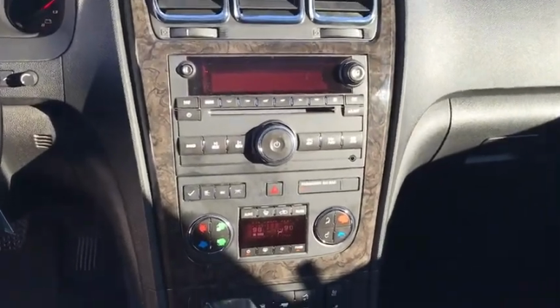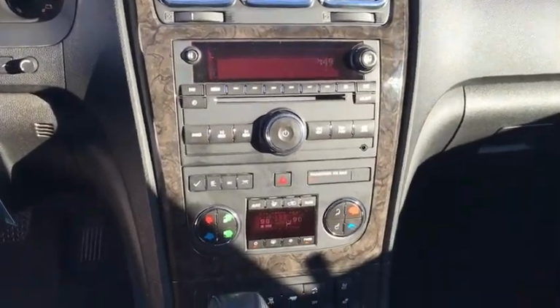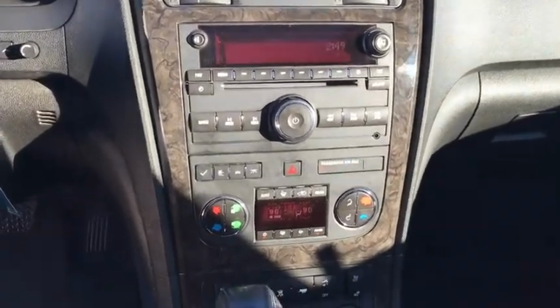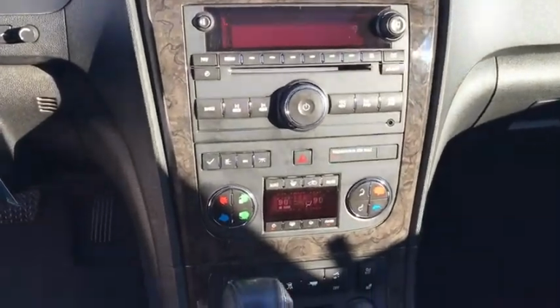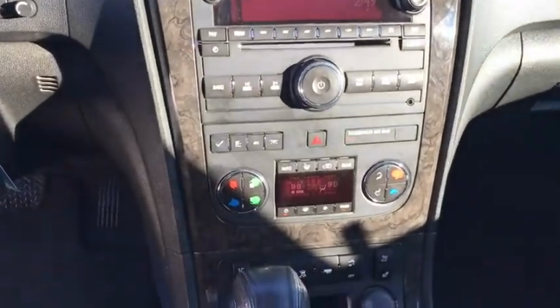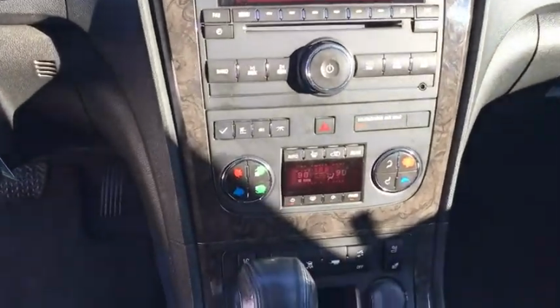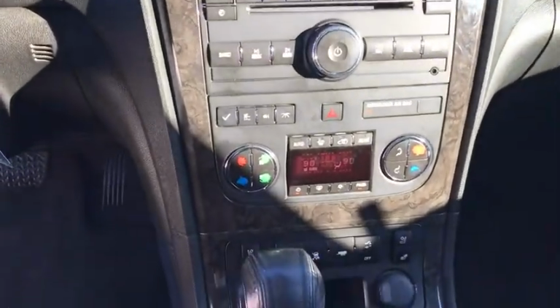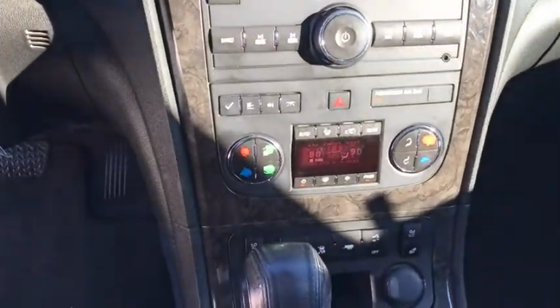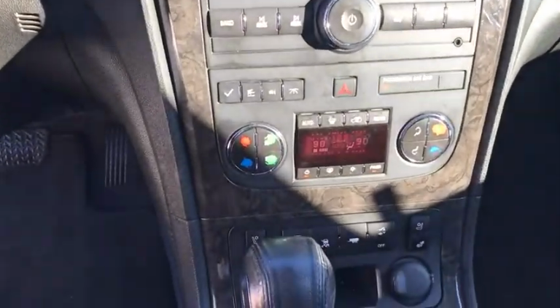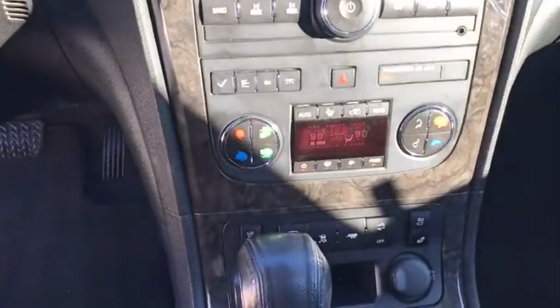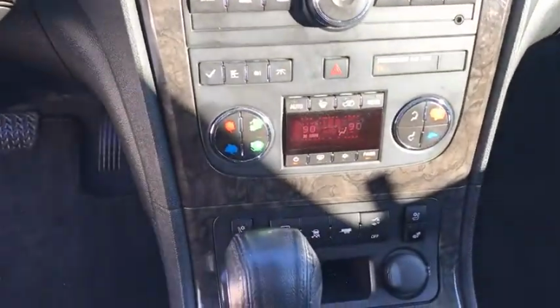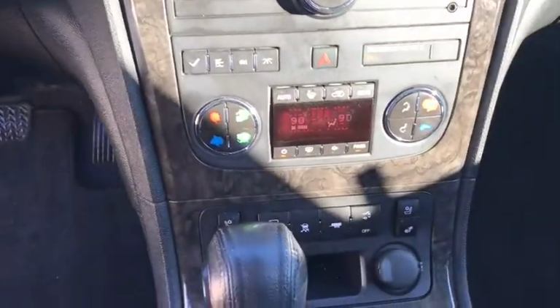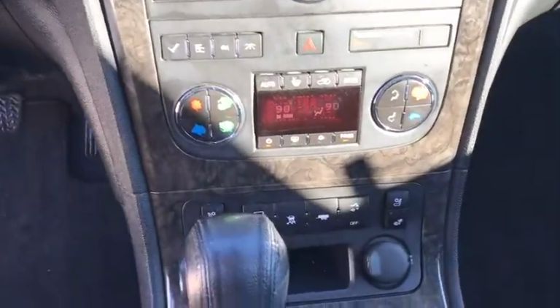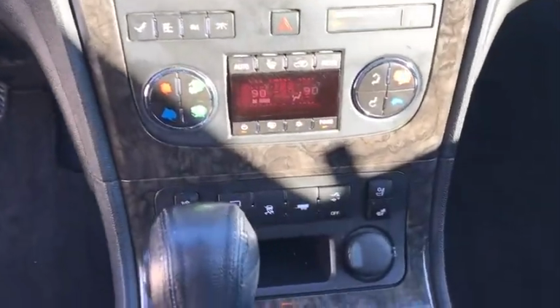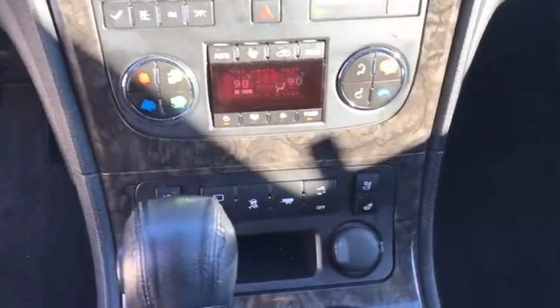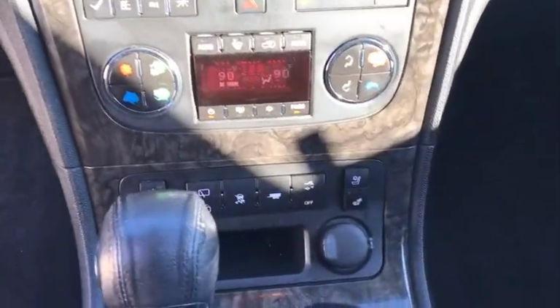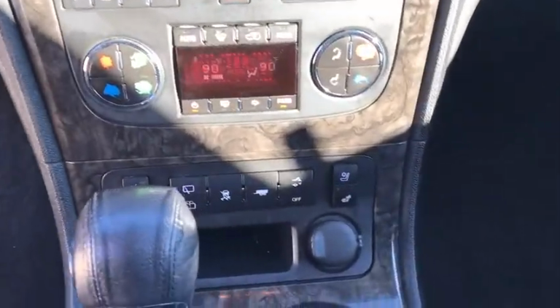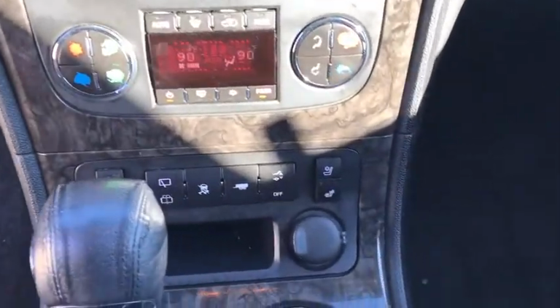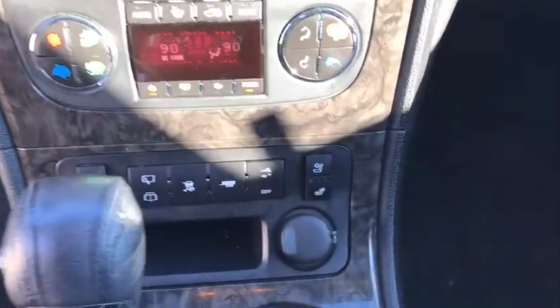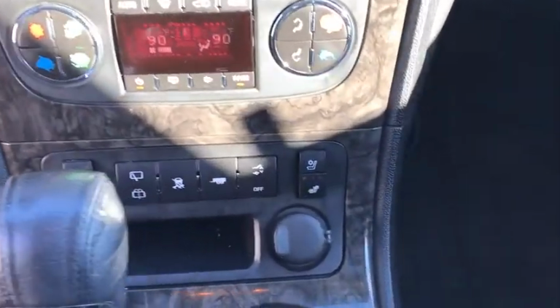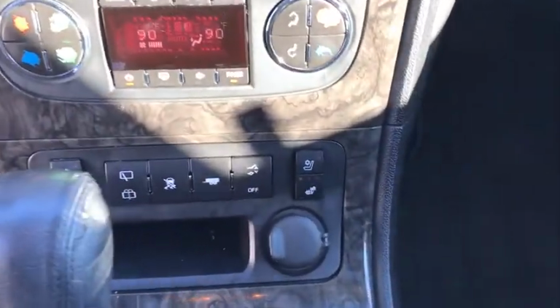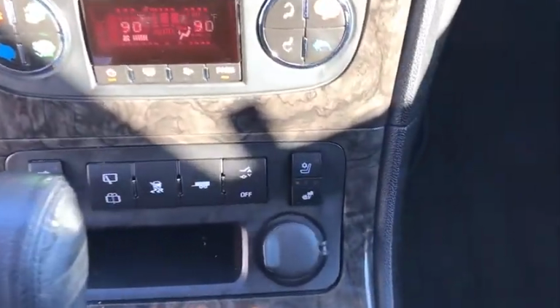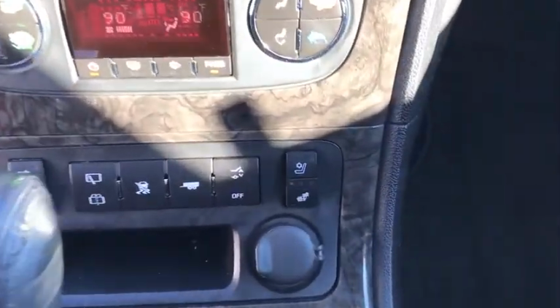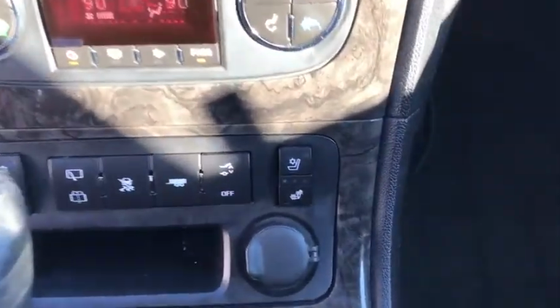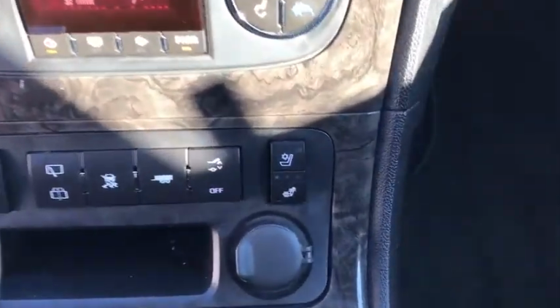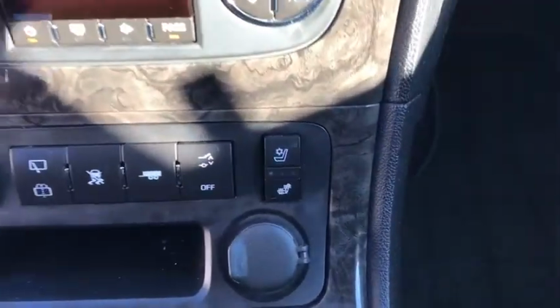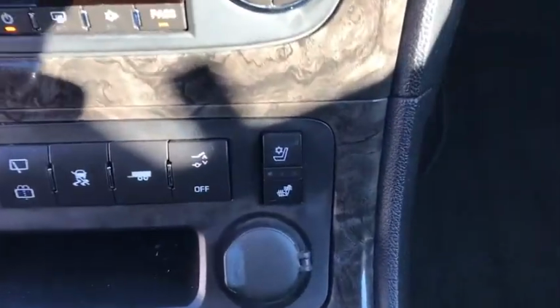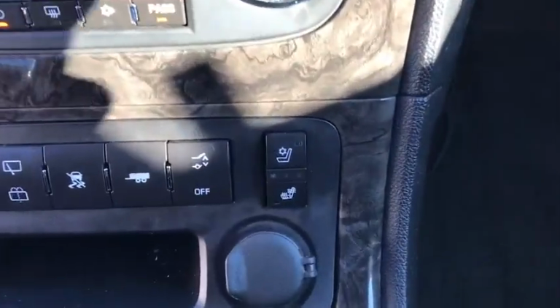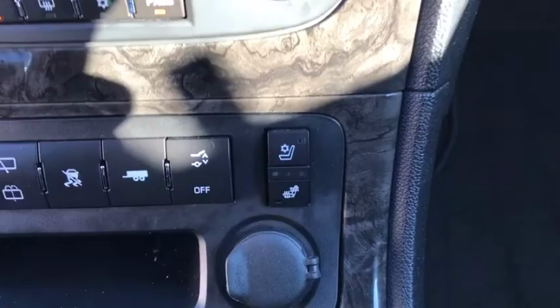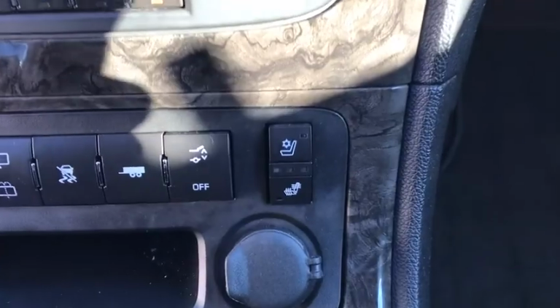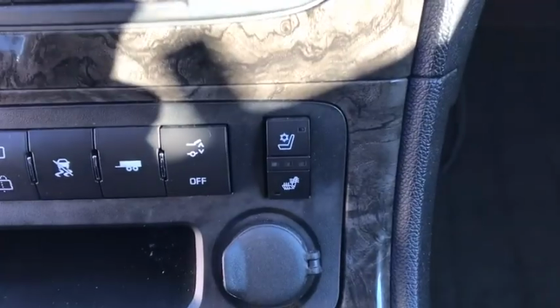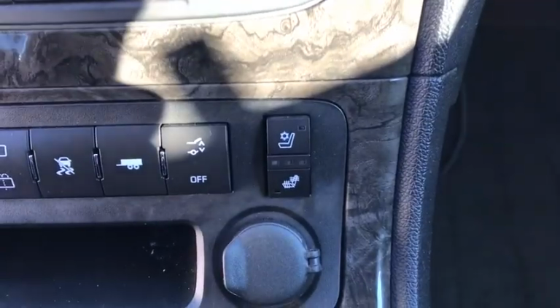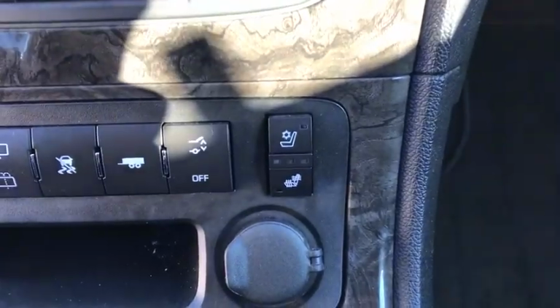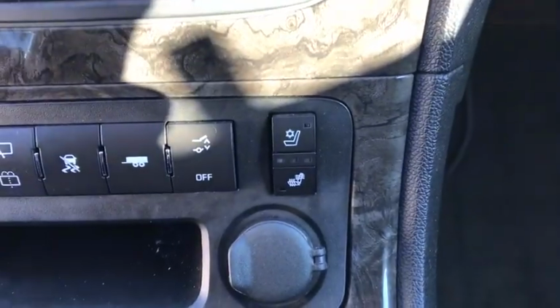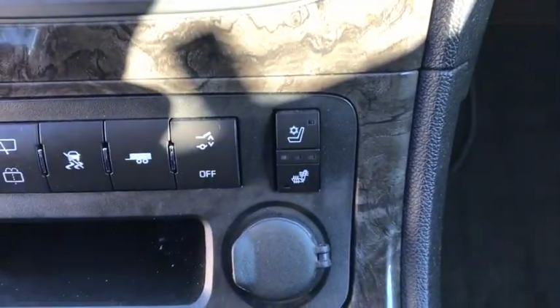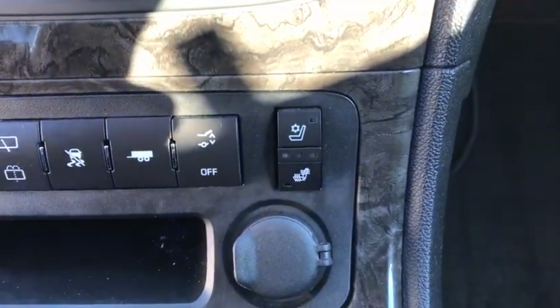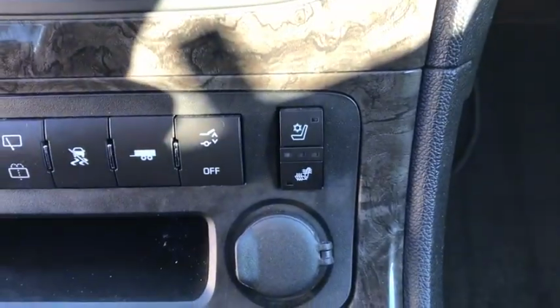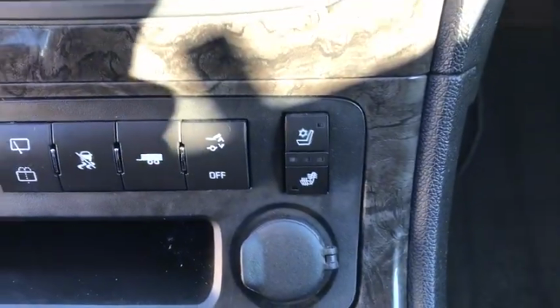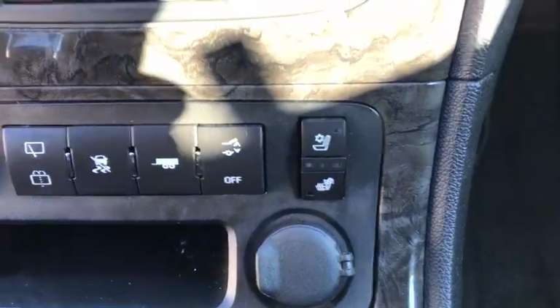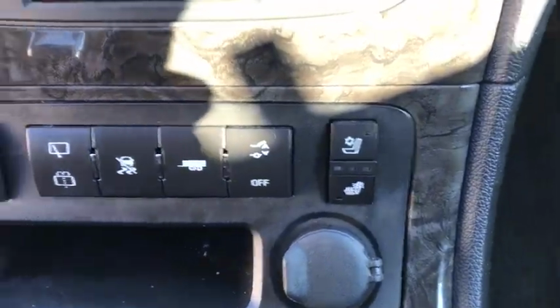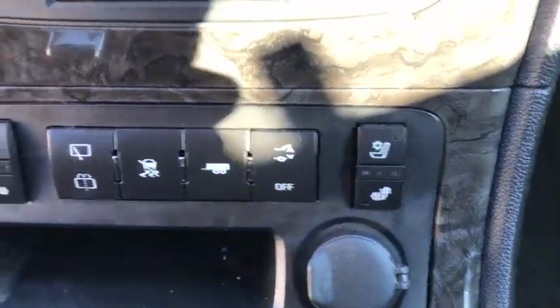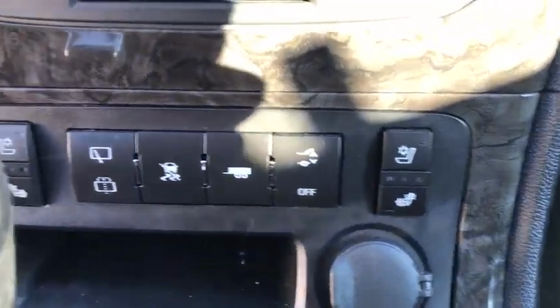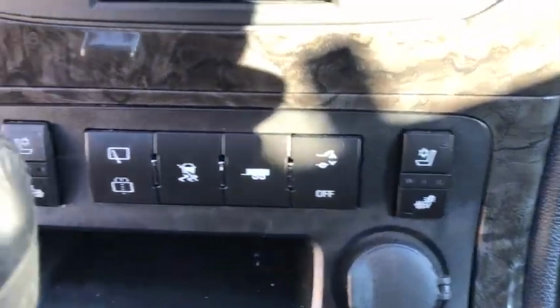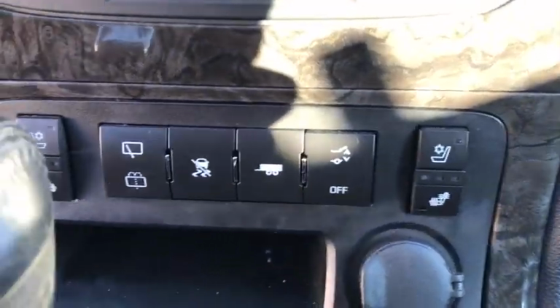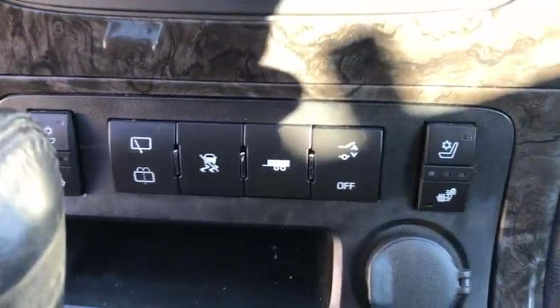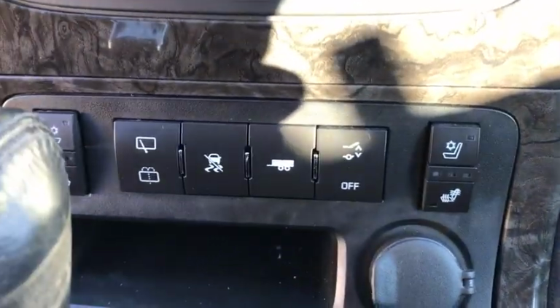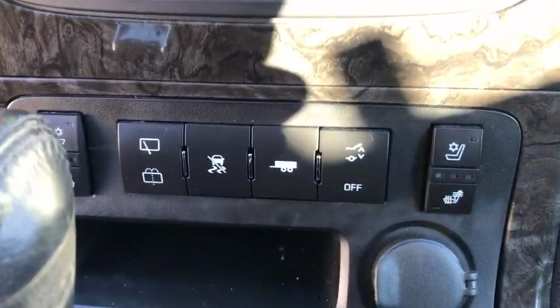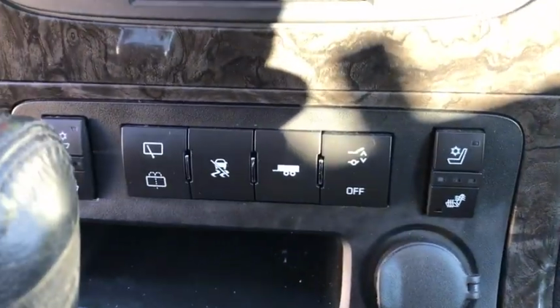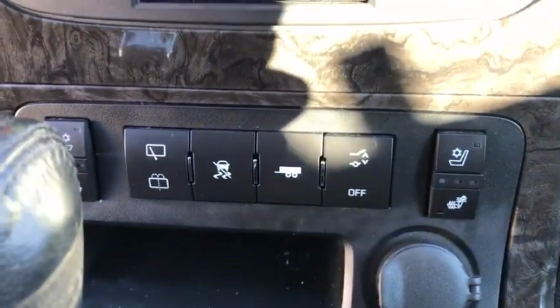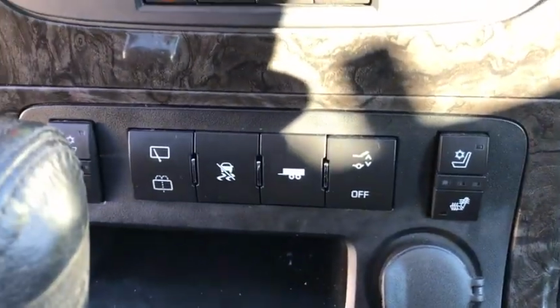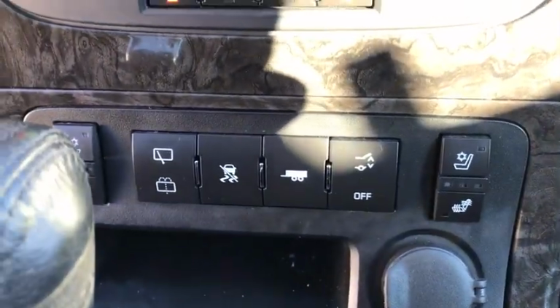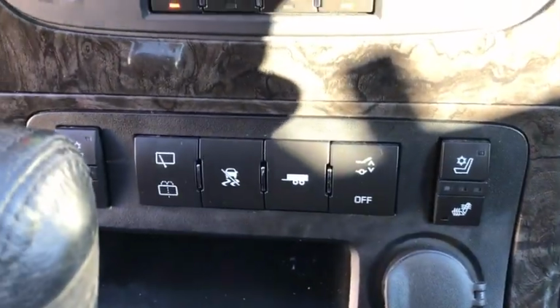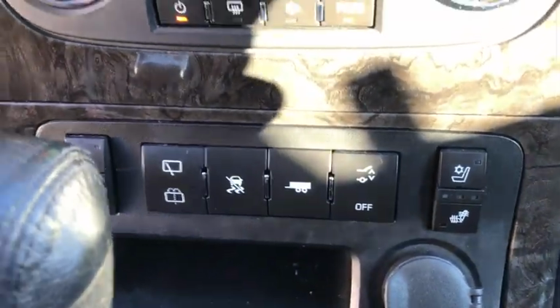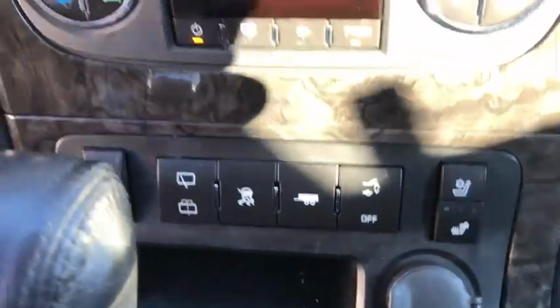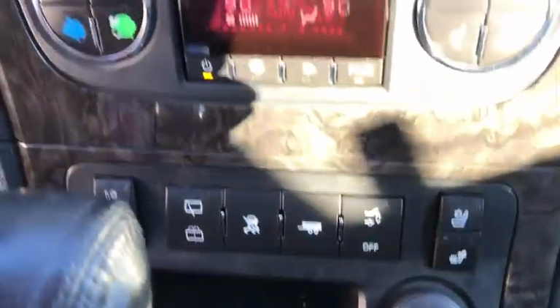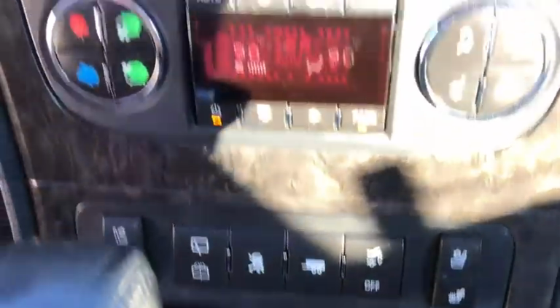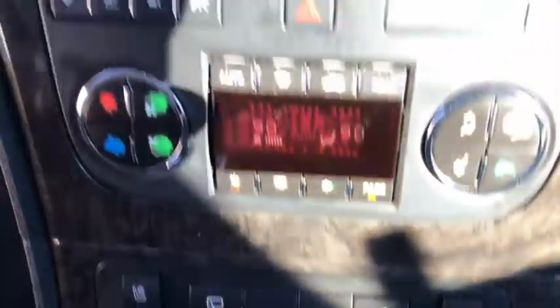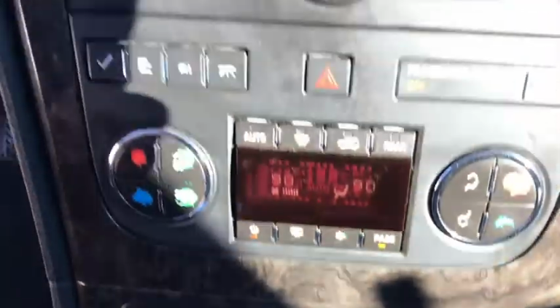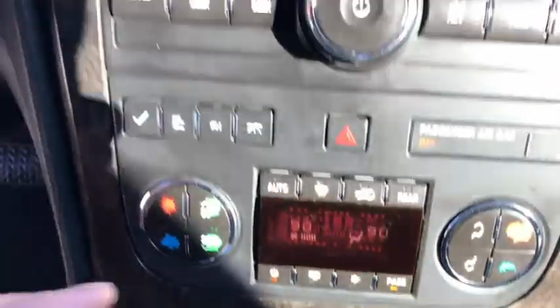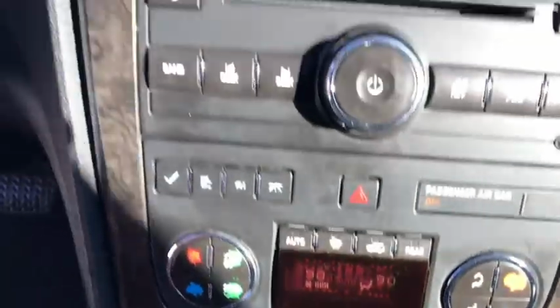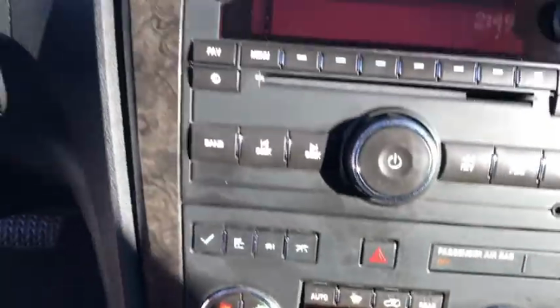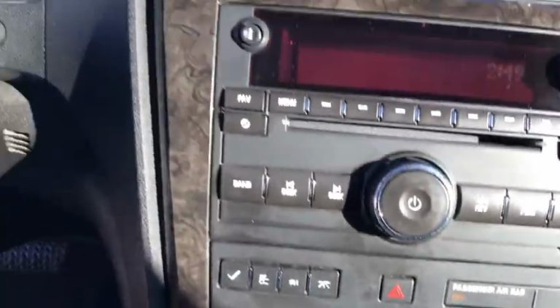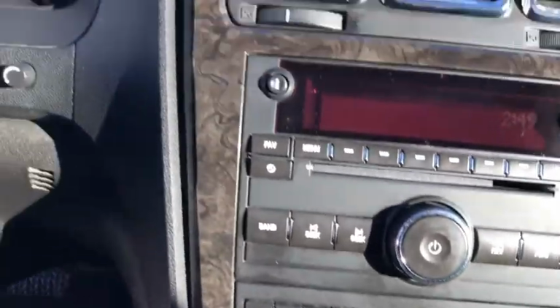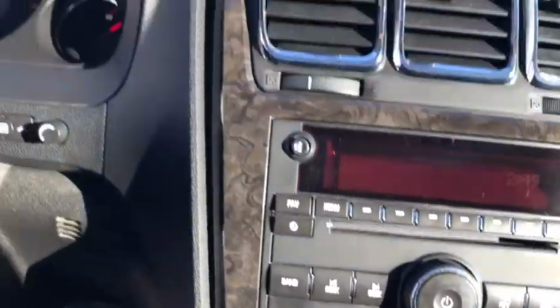Center armrest, USB connection, security system, power windows, rear window defroster, CD player.